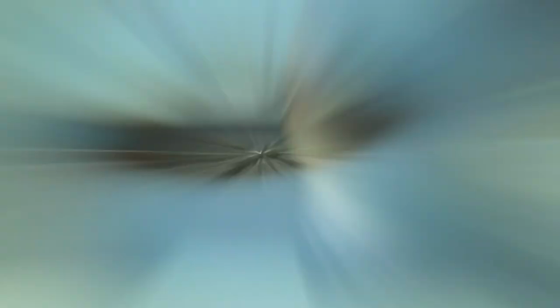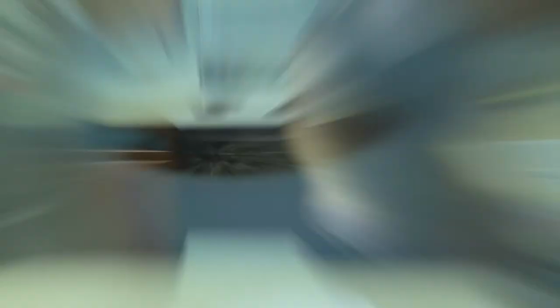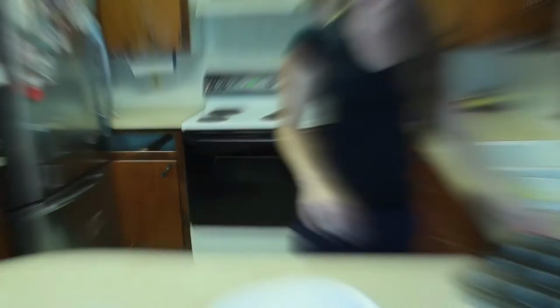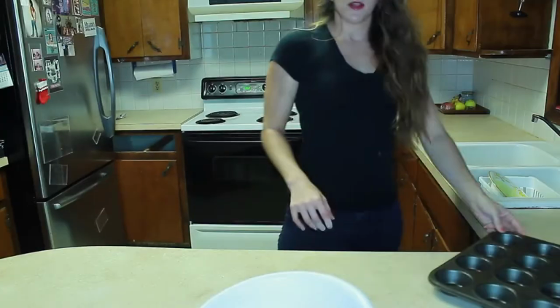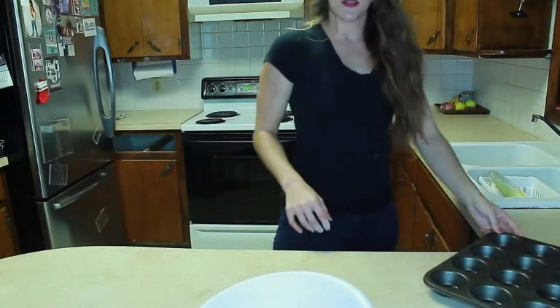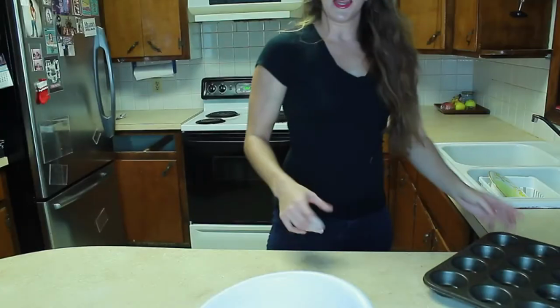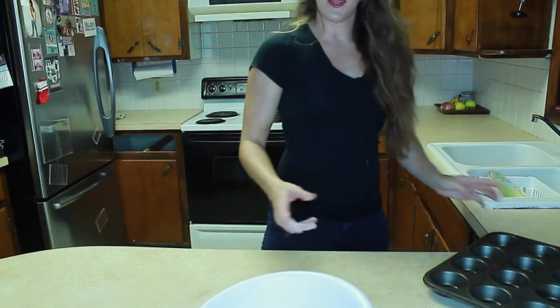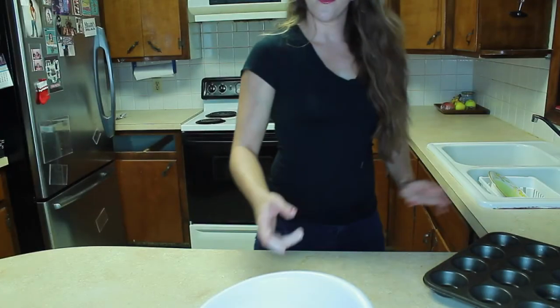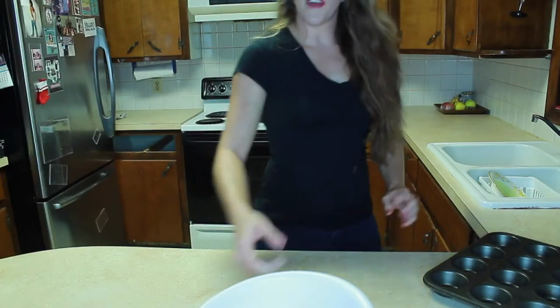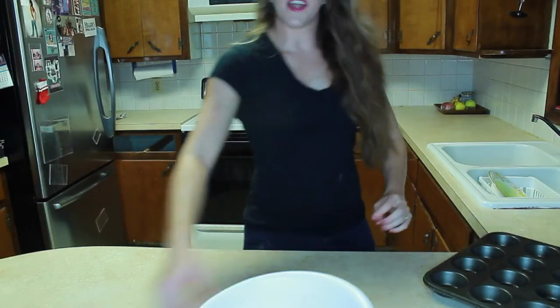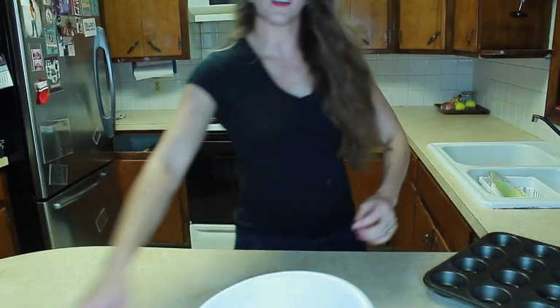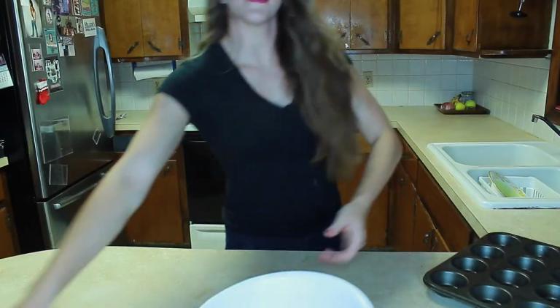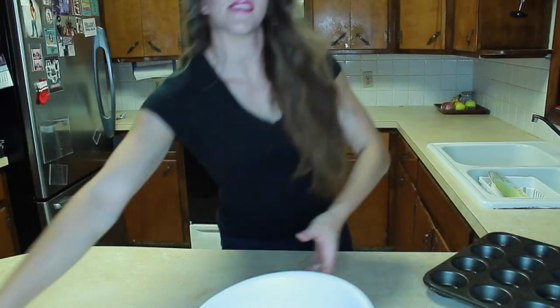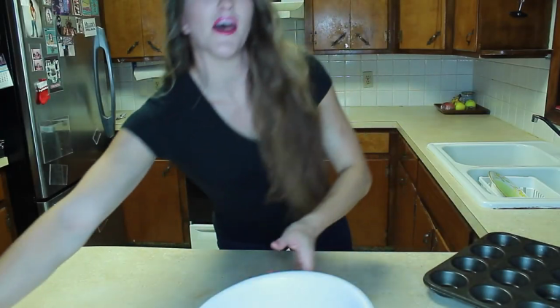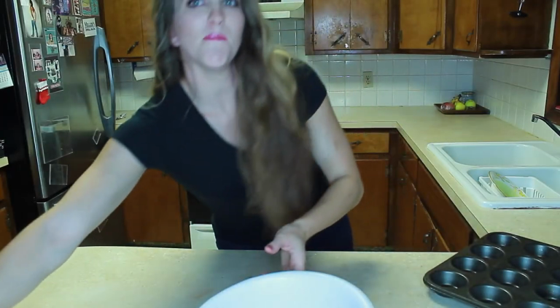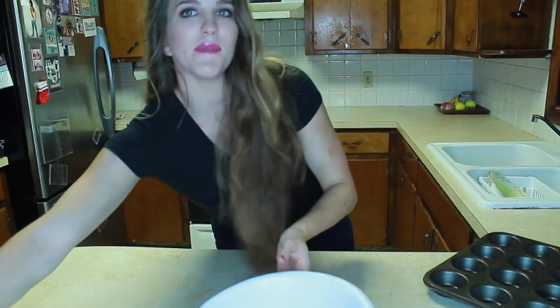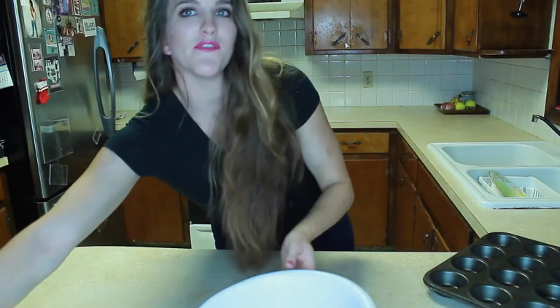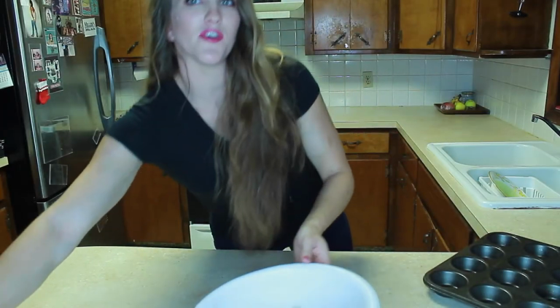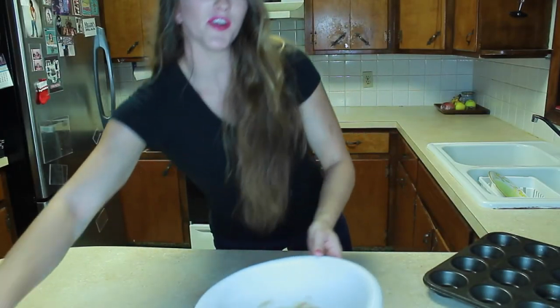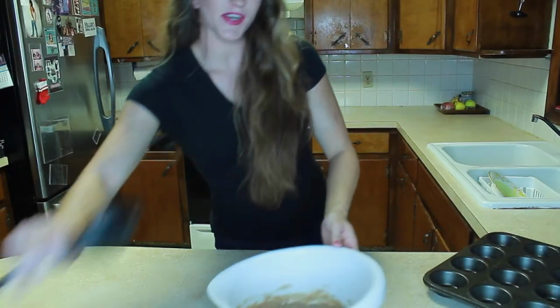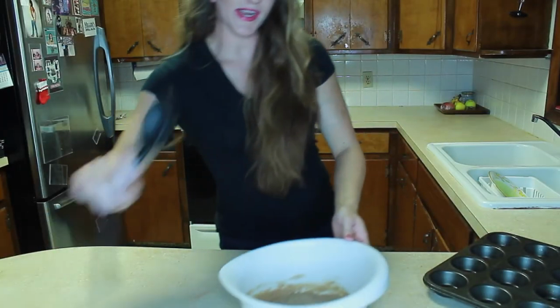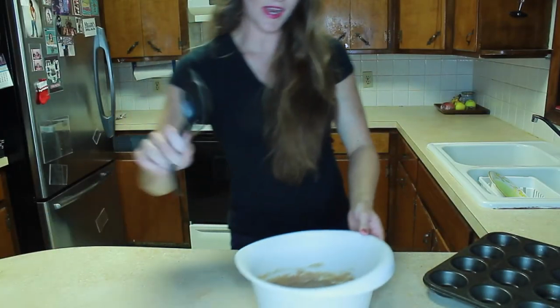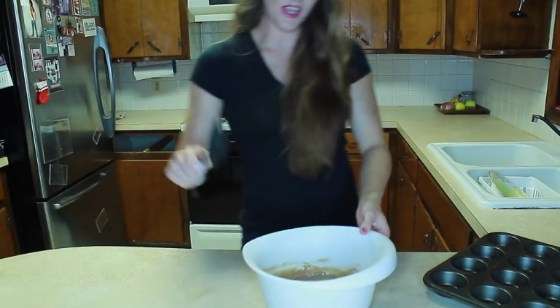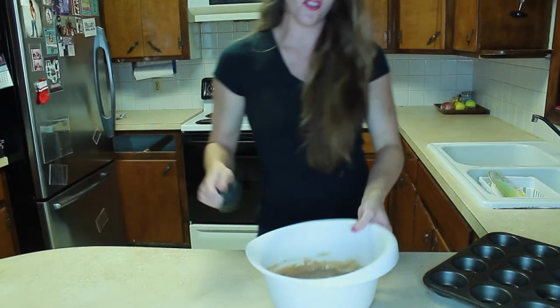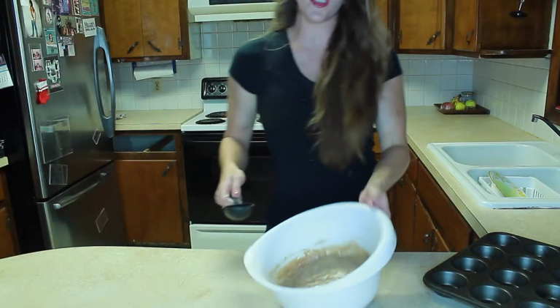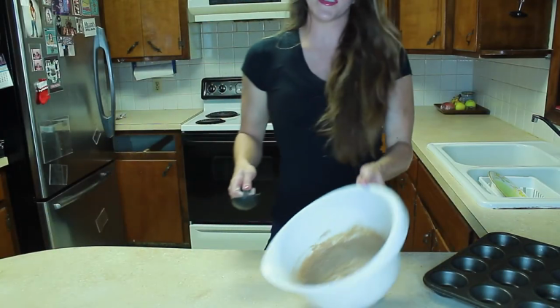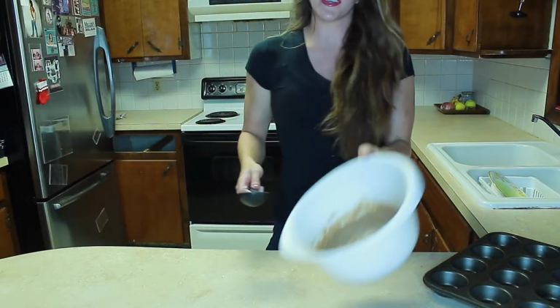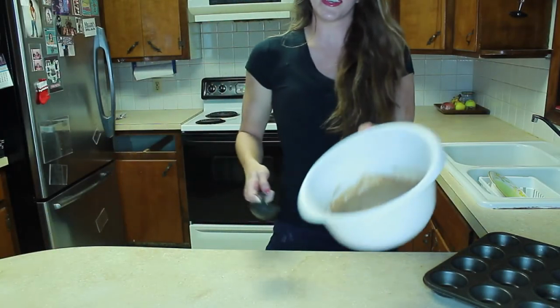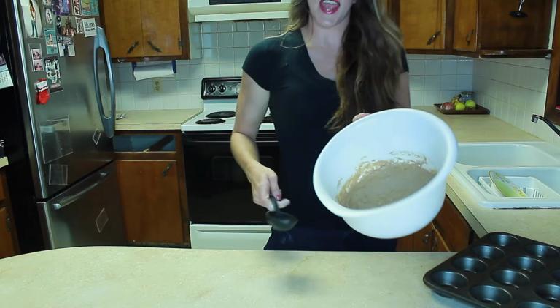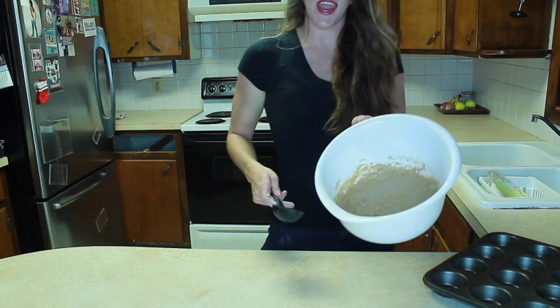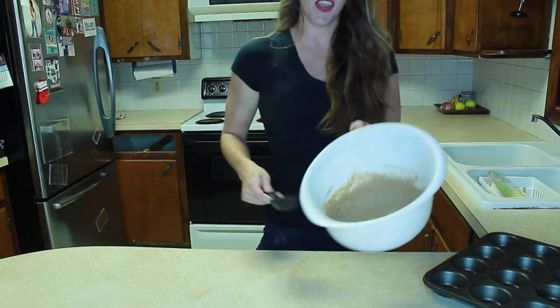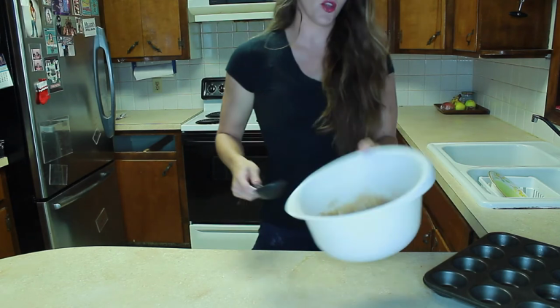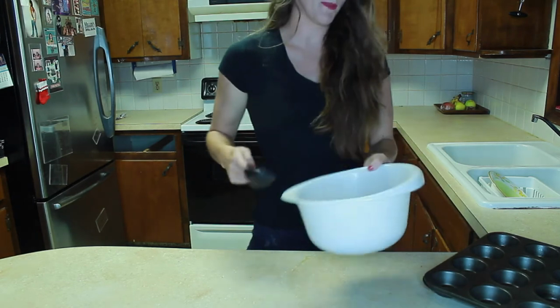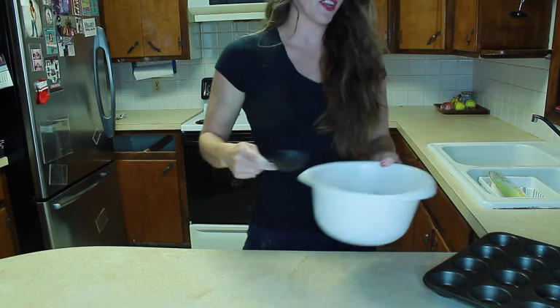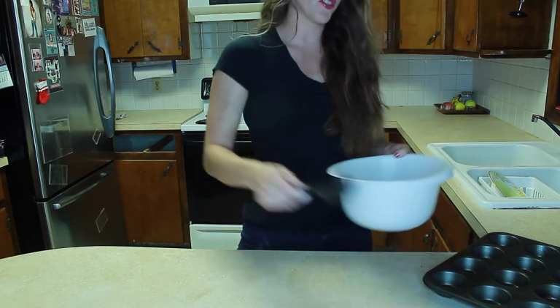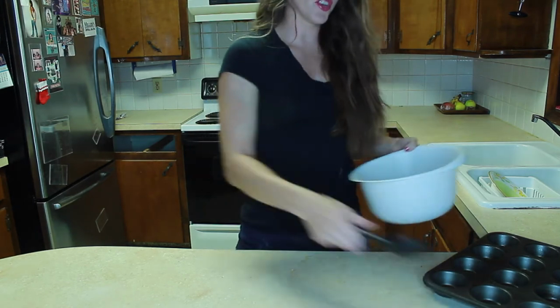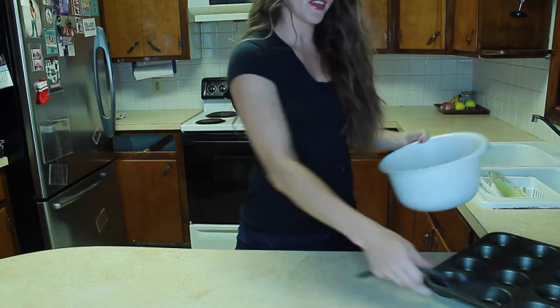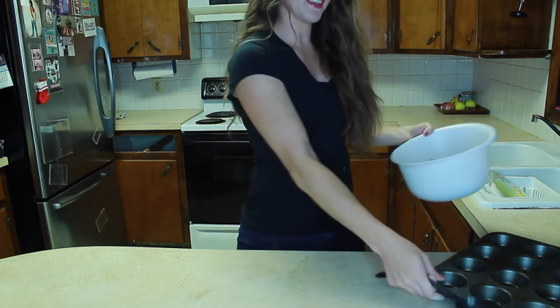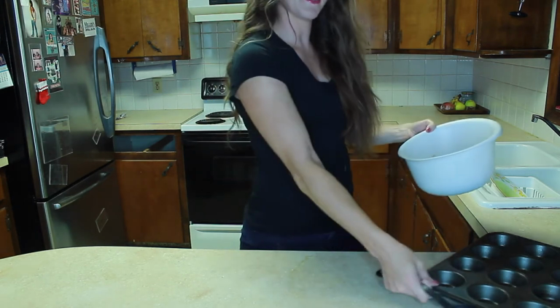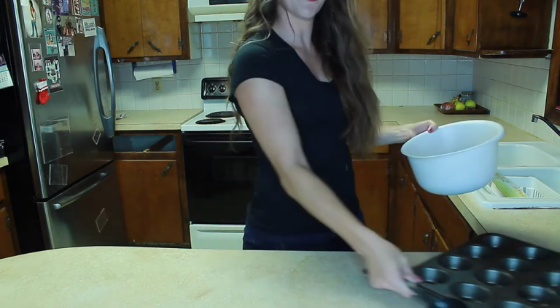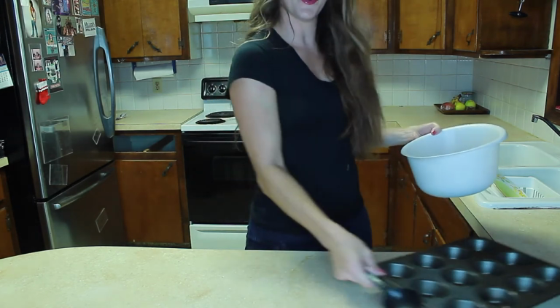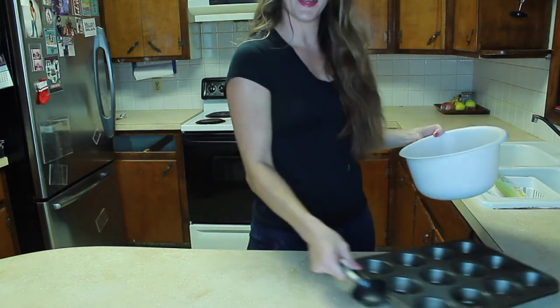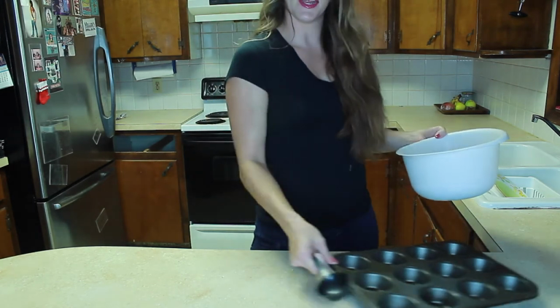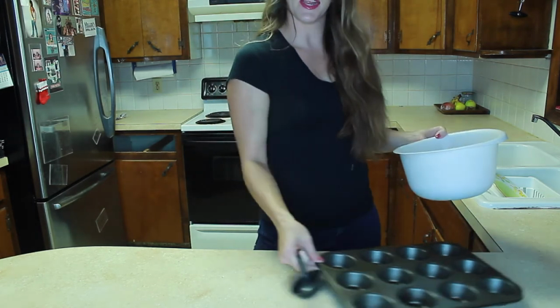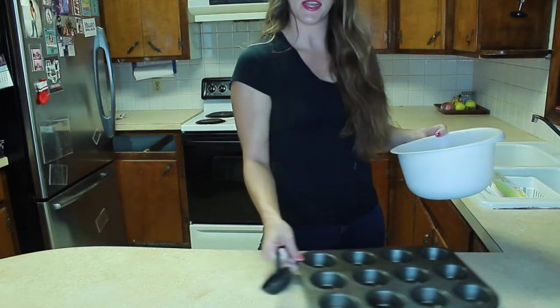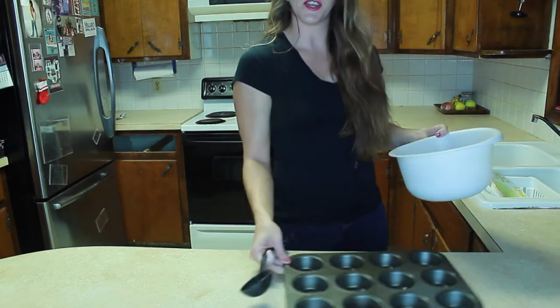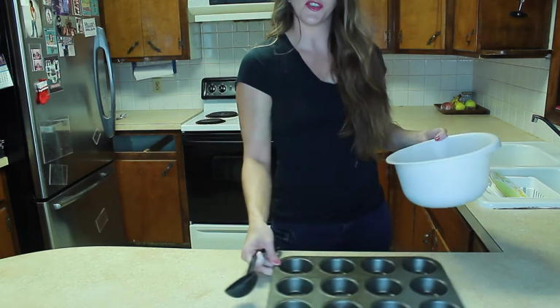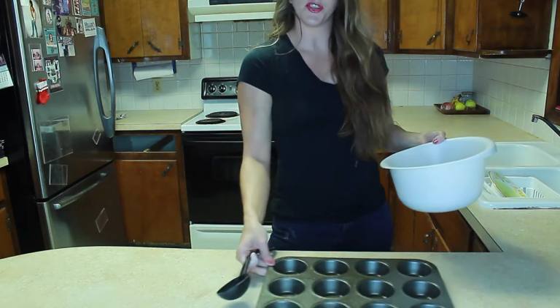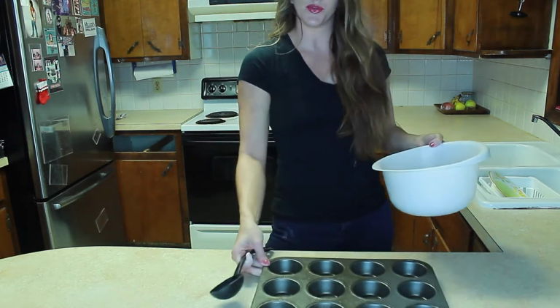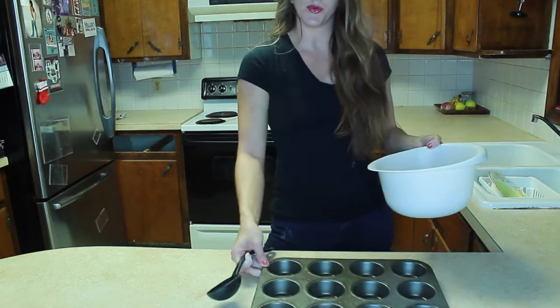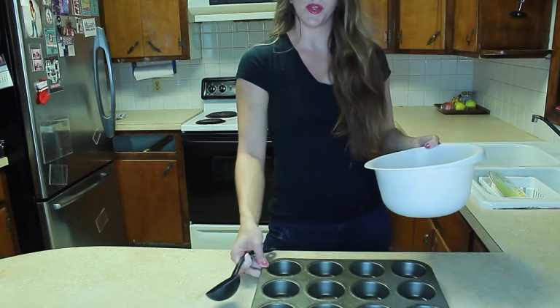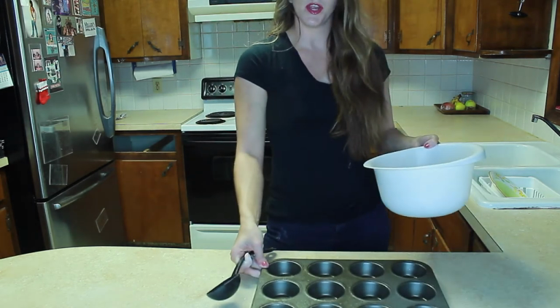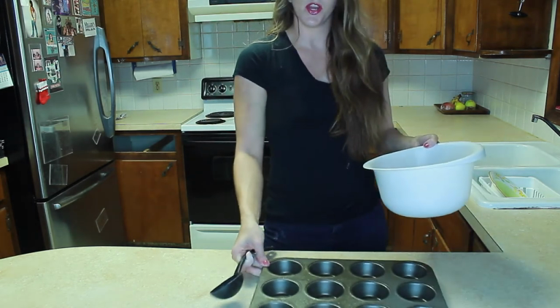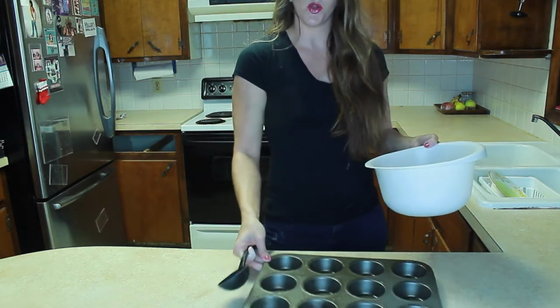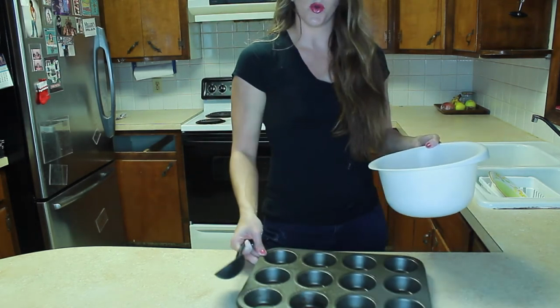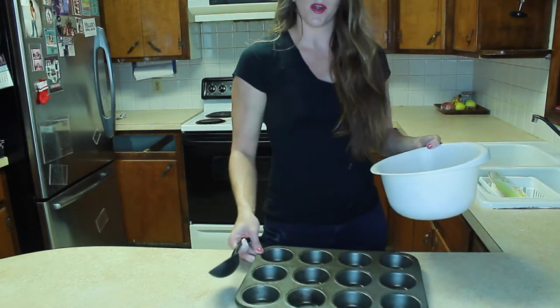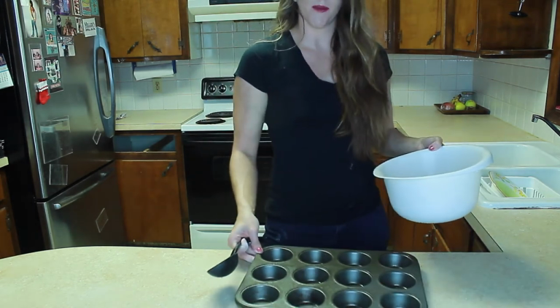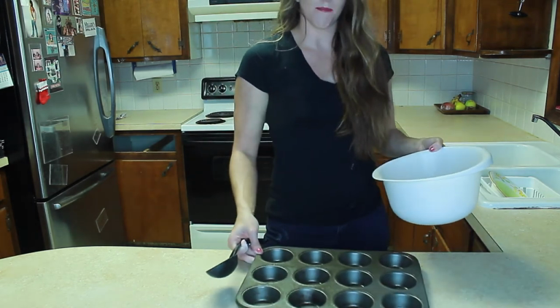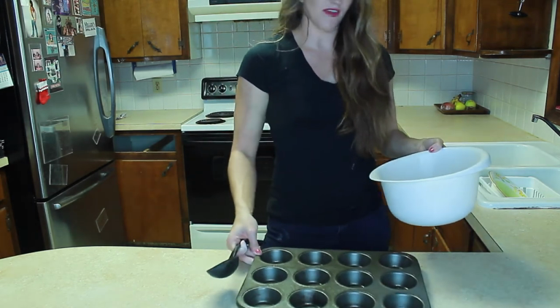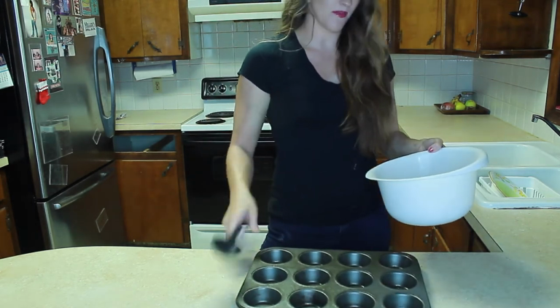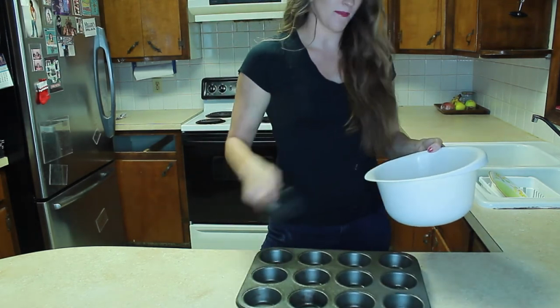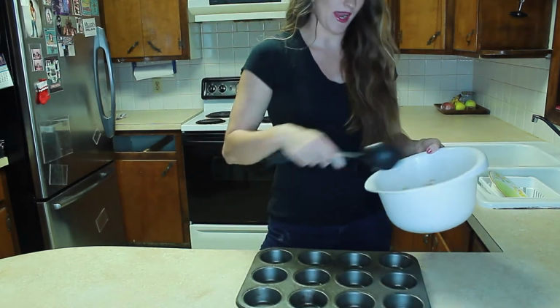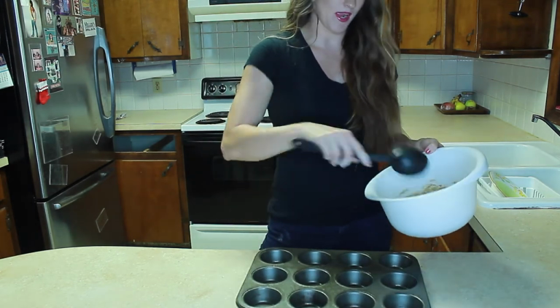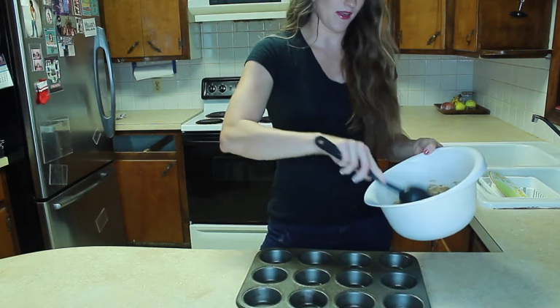The final step before cooking is just to take your mixture and spoon it into your muffin pan.